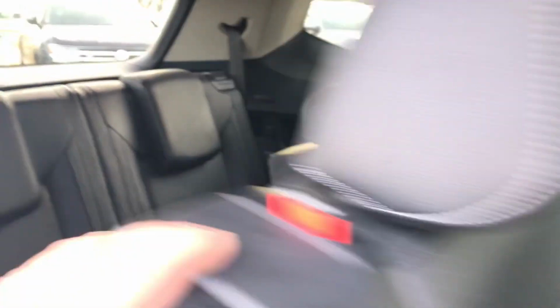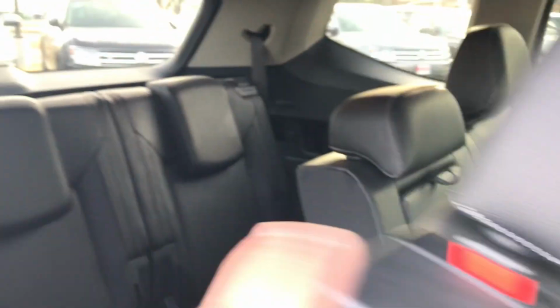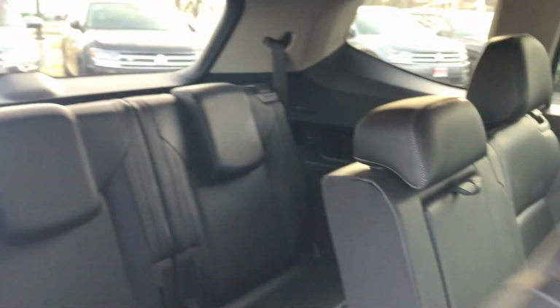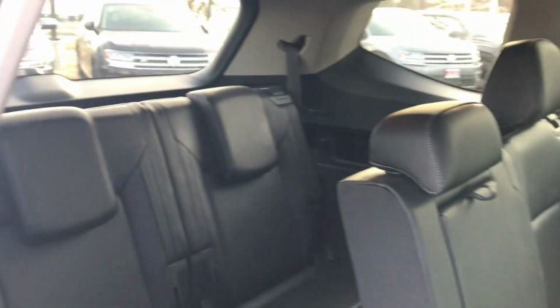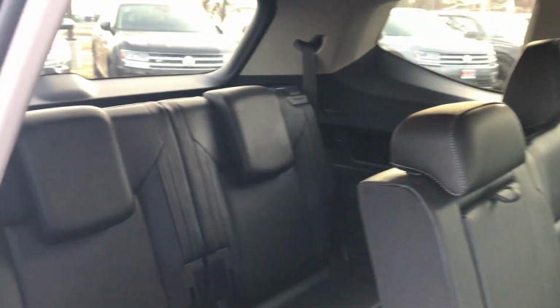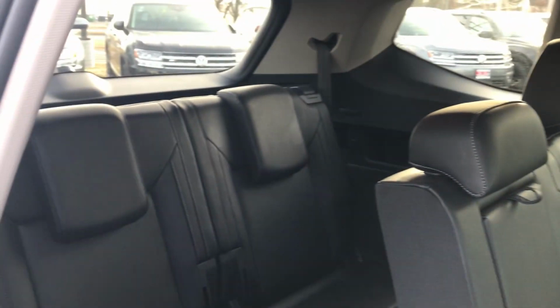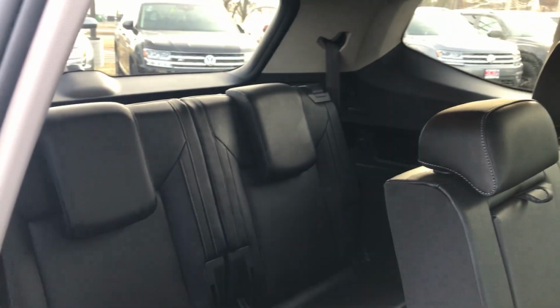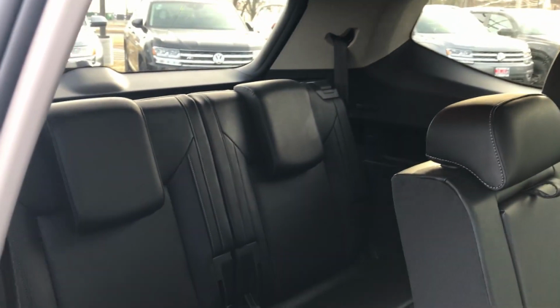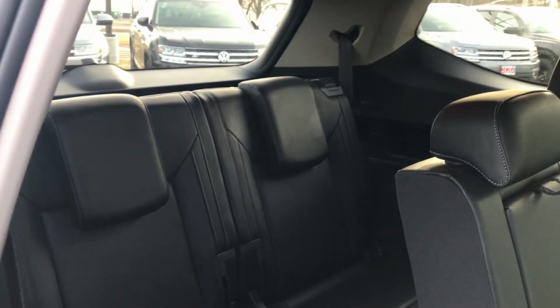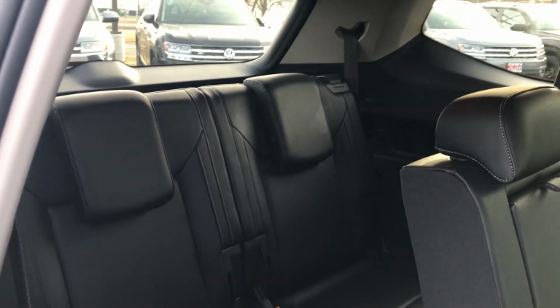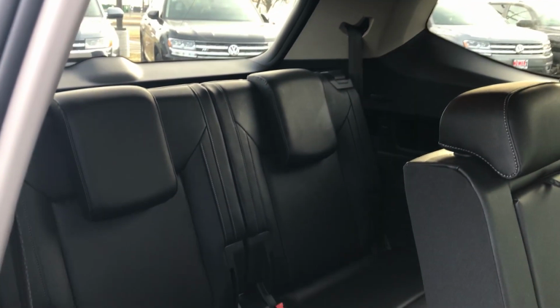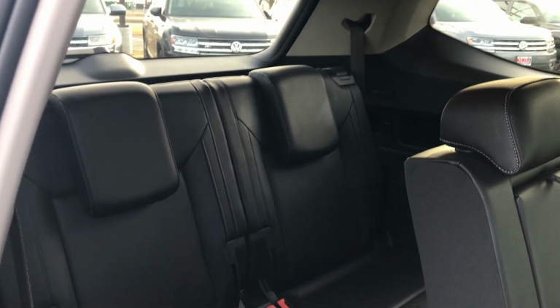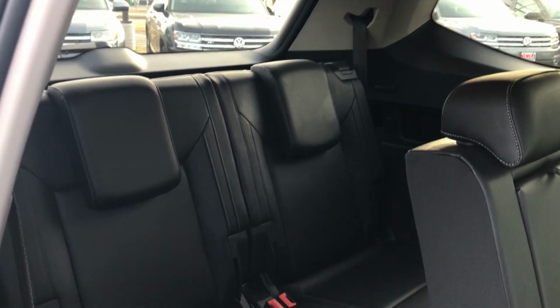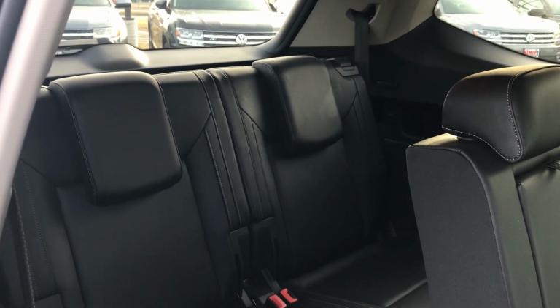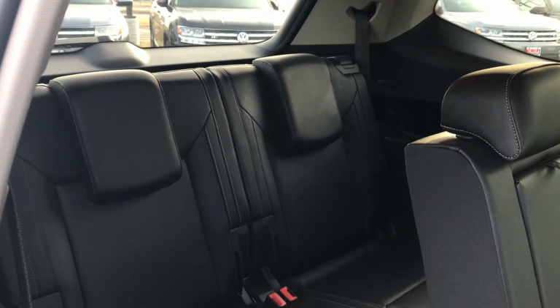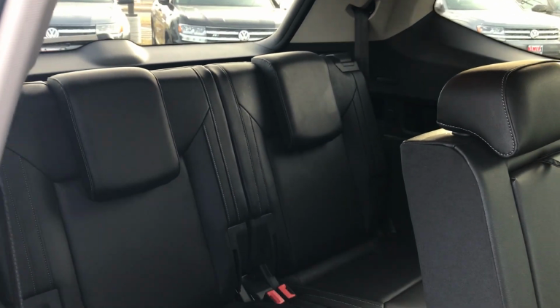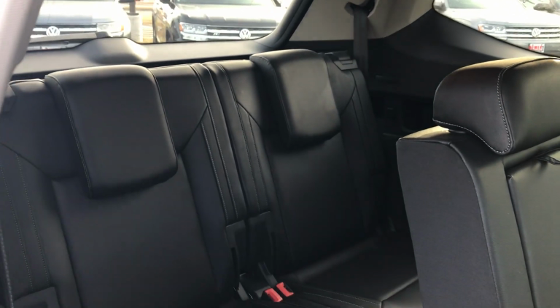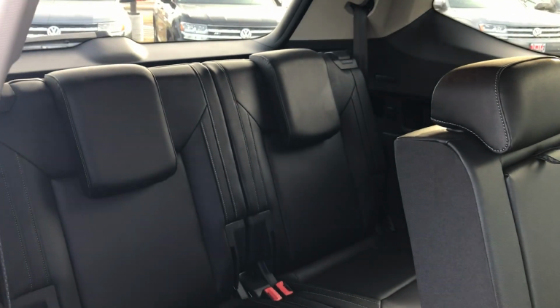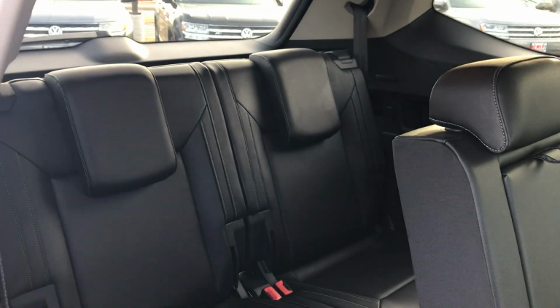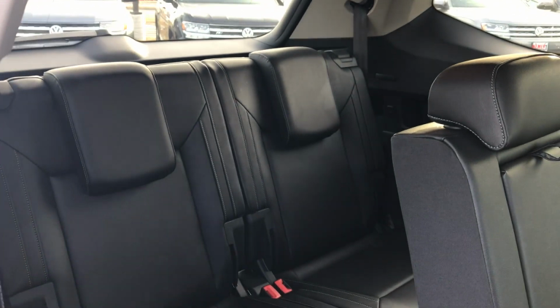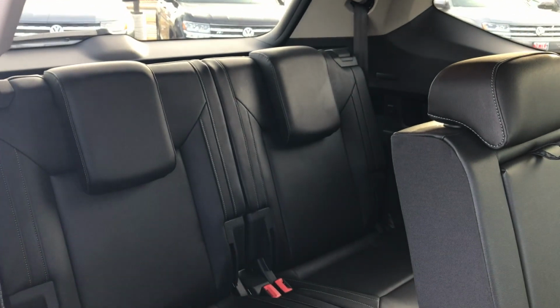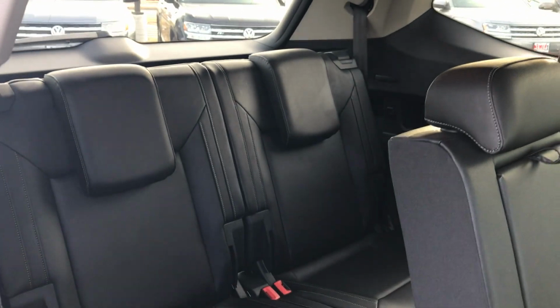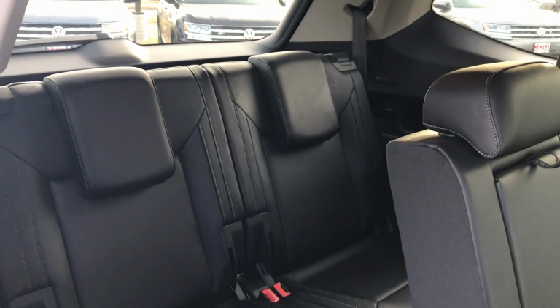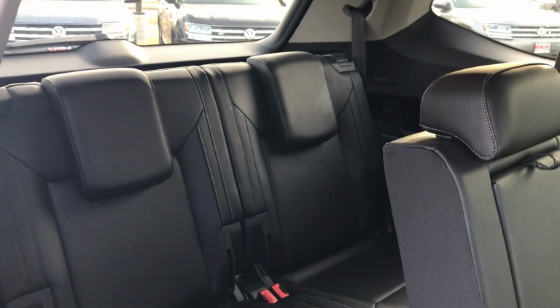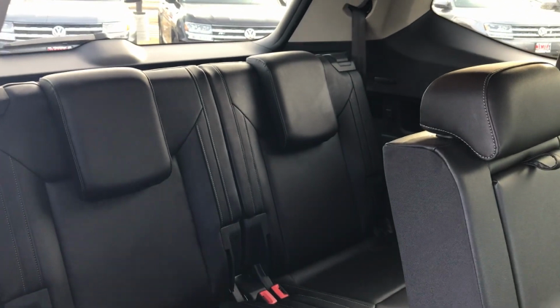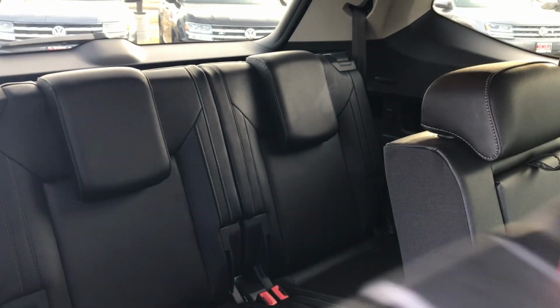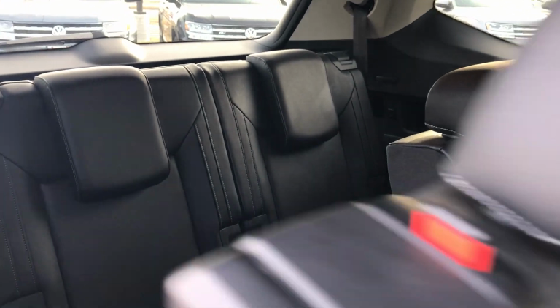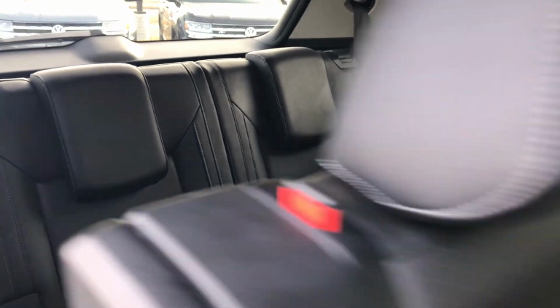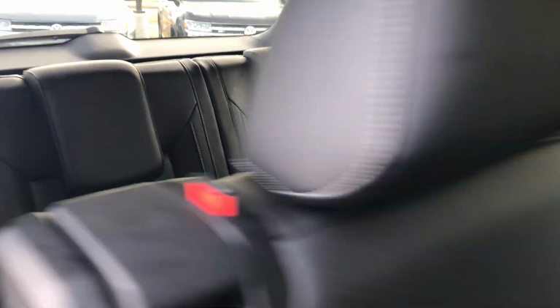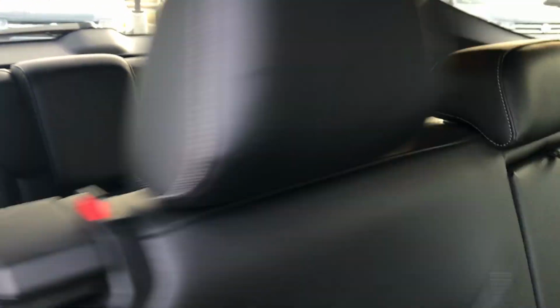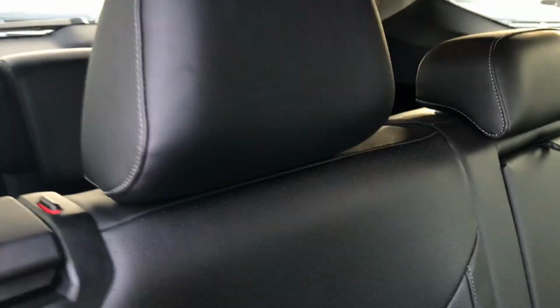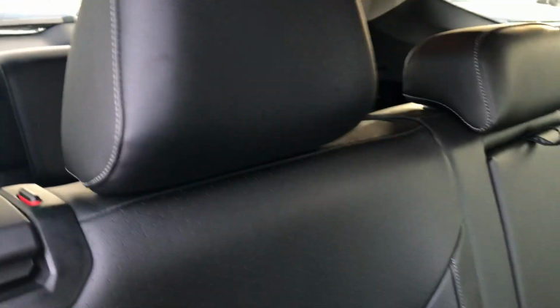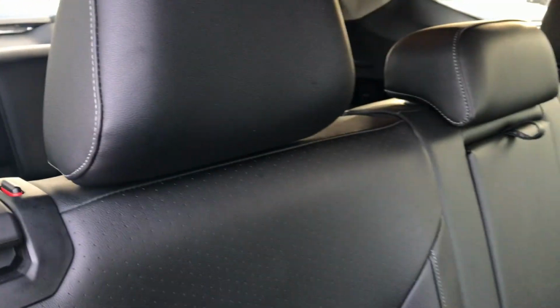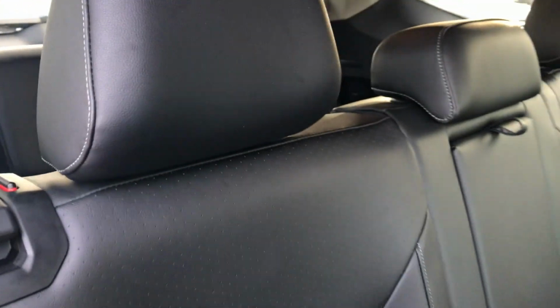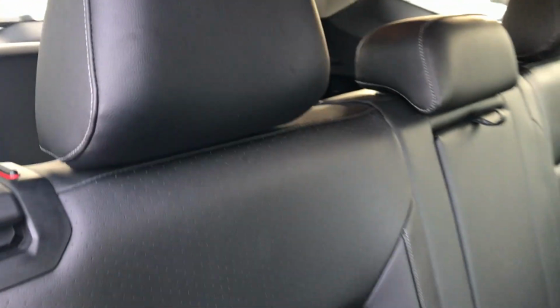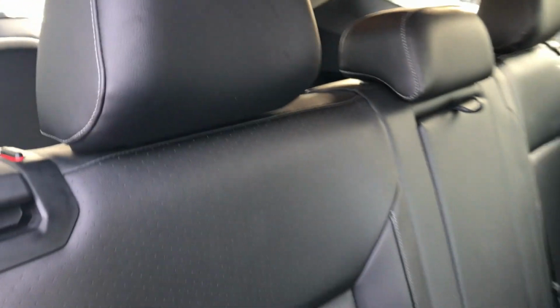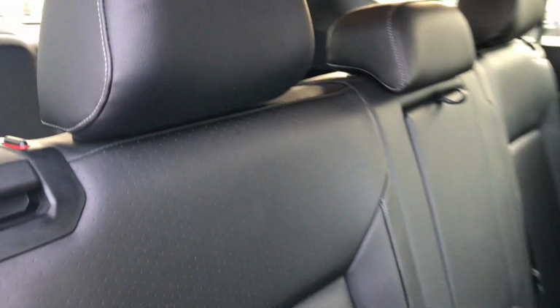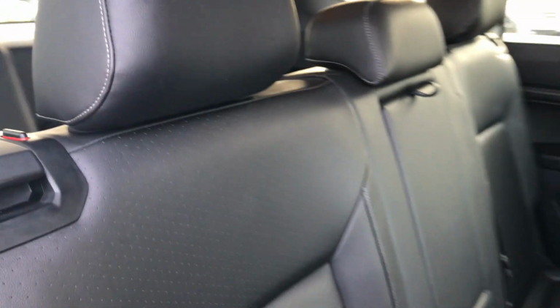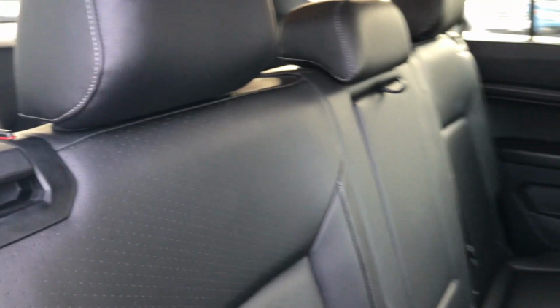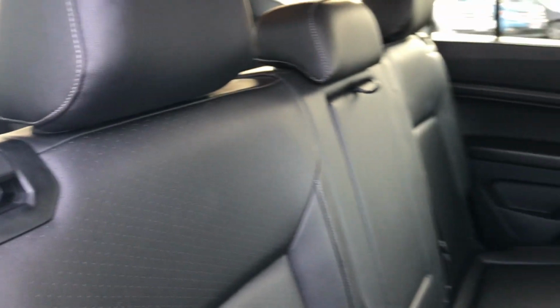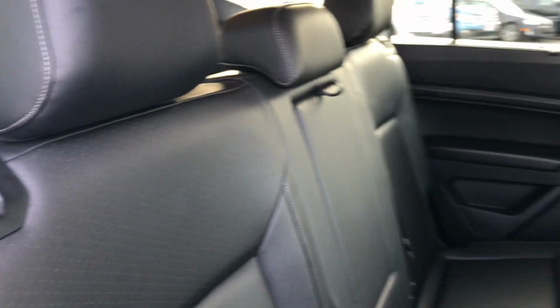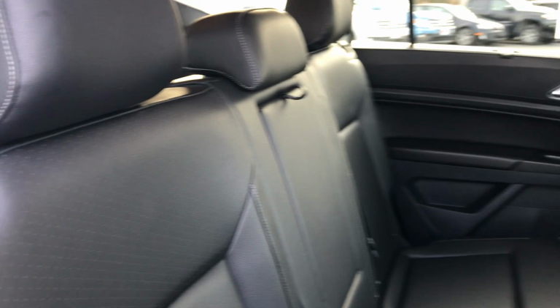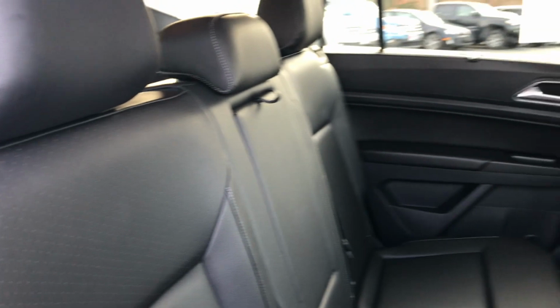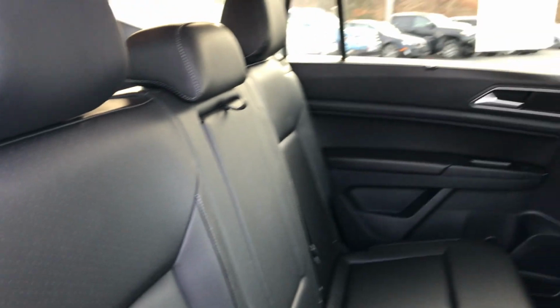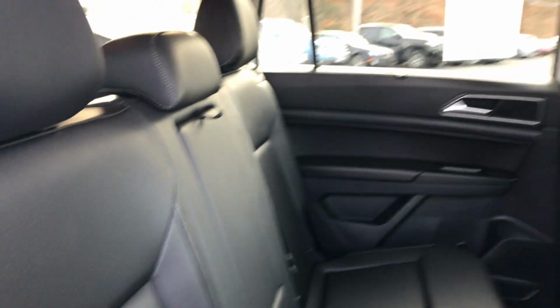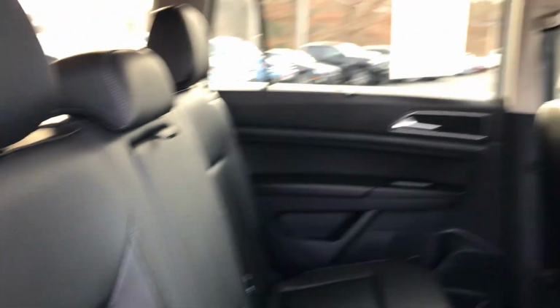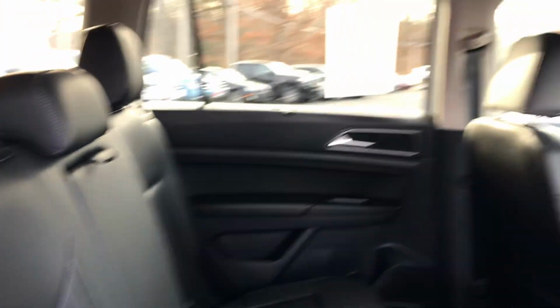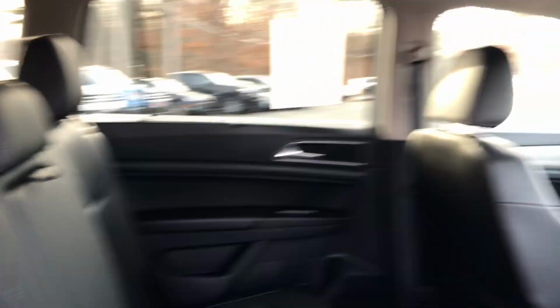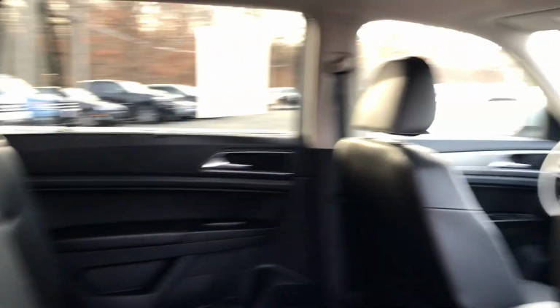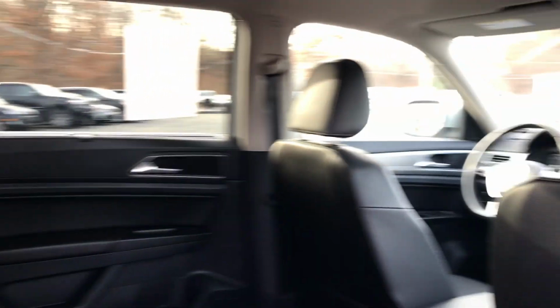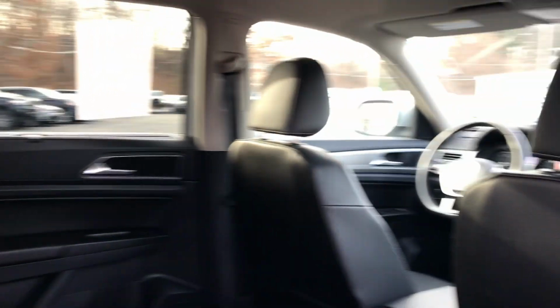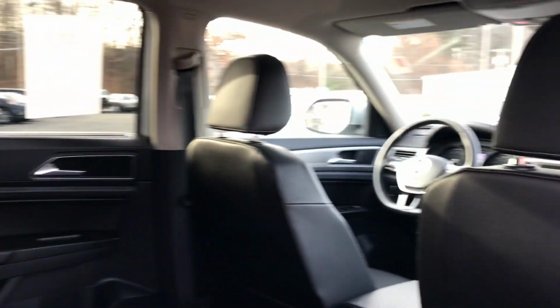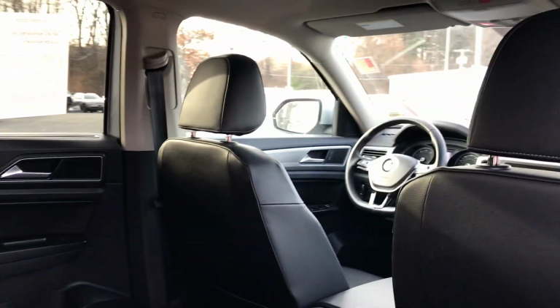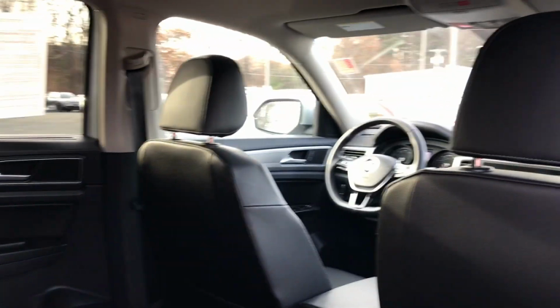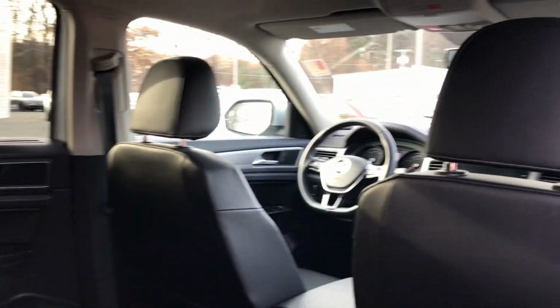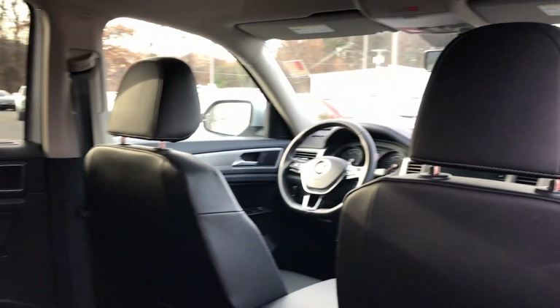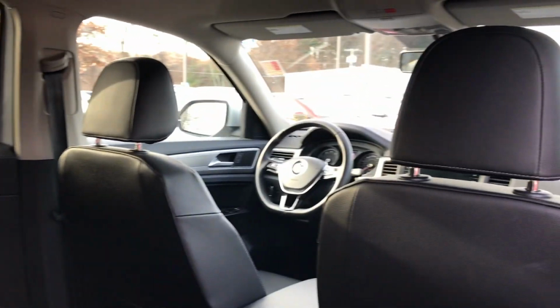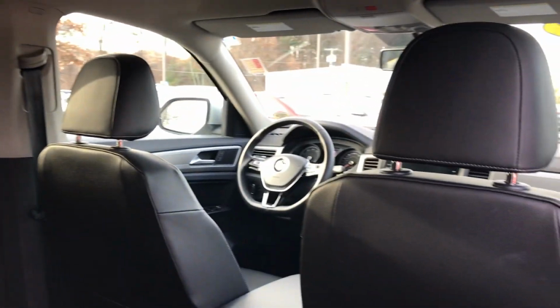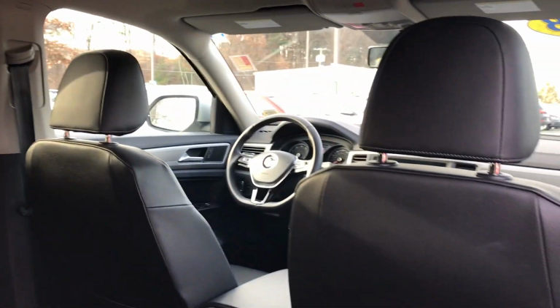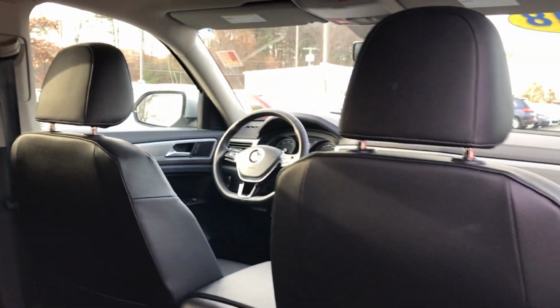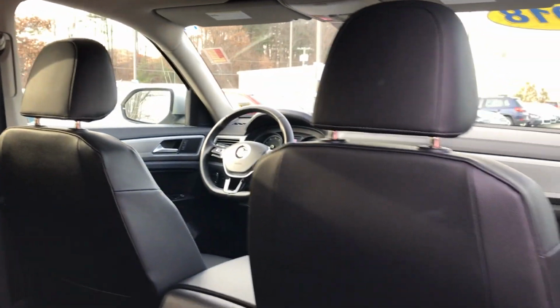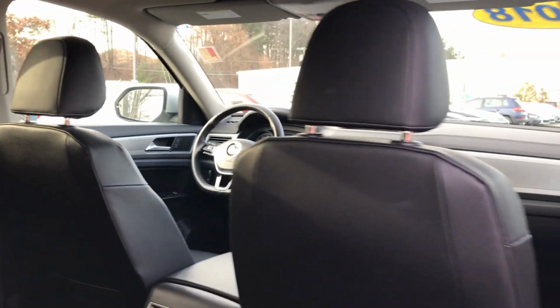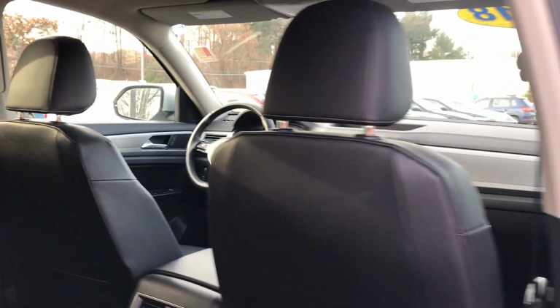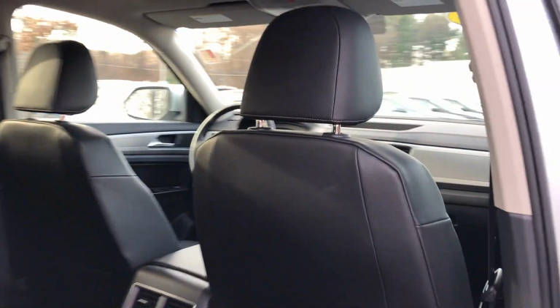Leather interior. Flip the rear seat here — you can see seating for two in the back, three in the middle, and two in the front, so a seven-passenger third-row vehicle.